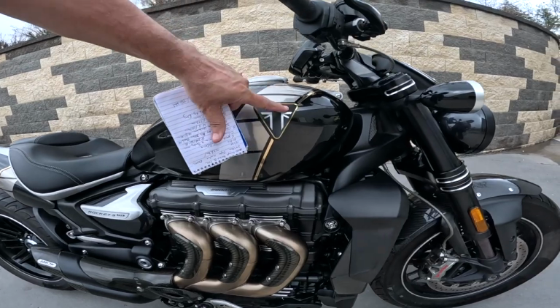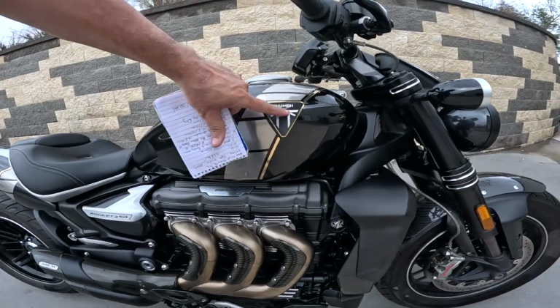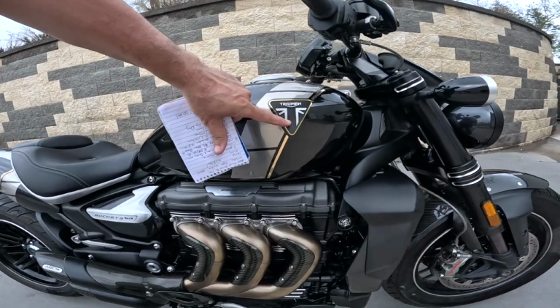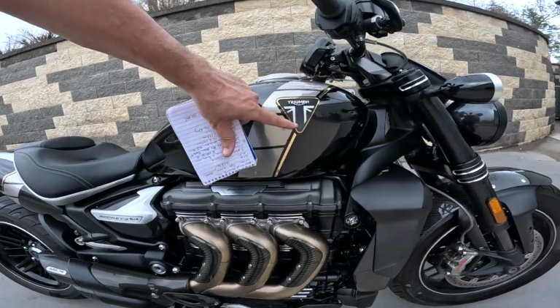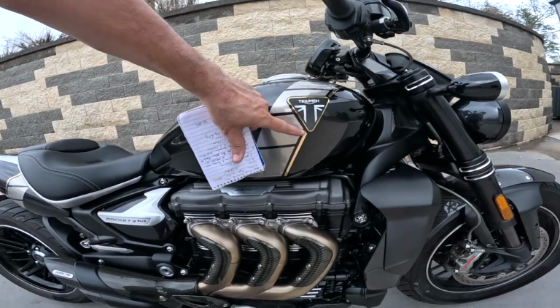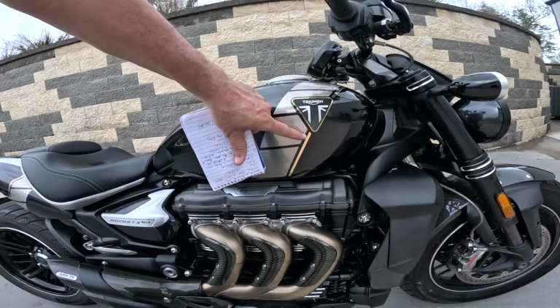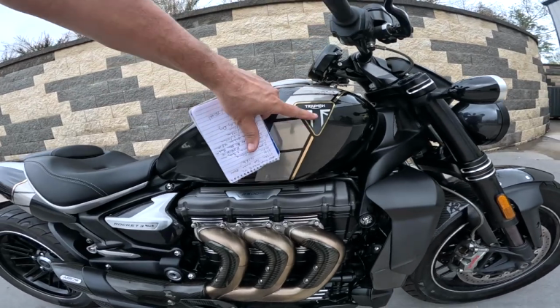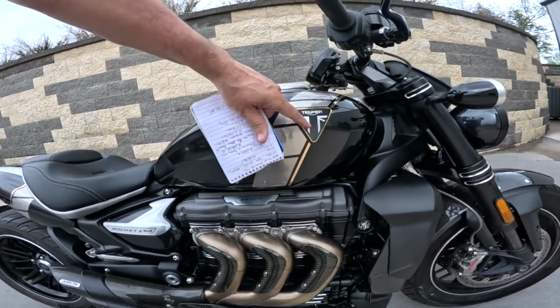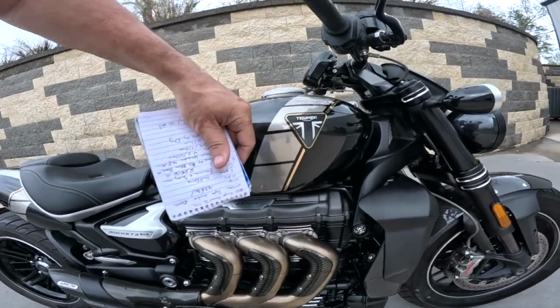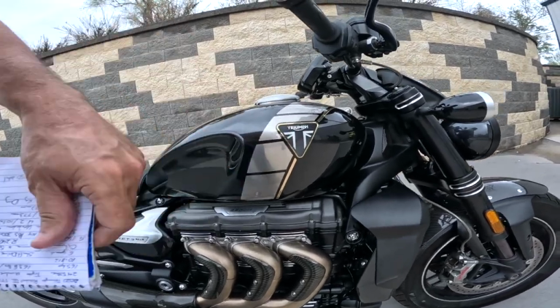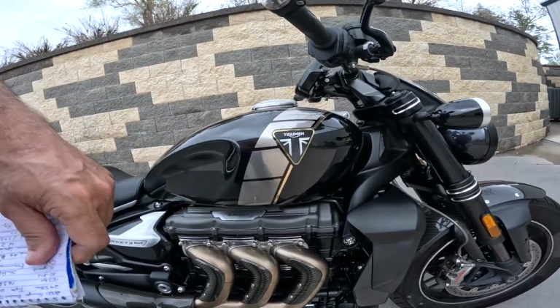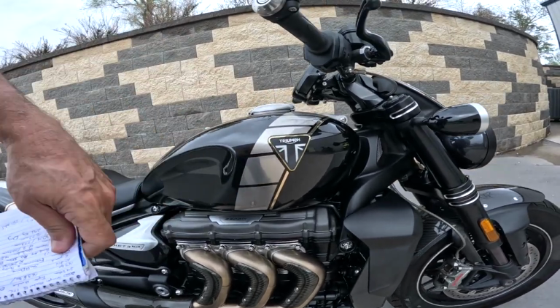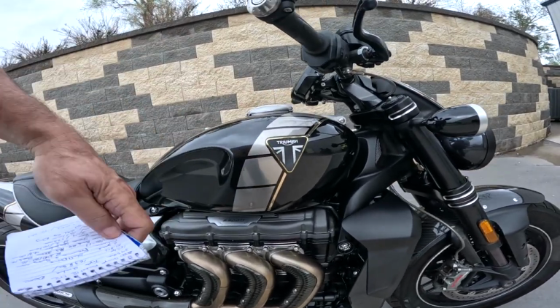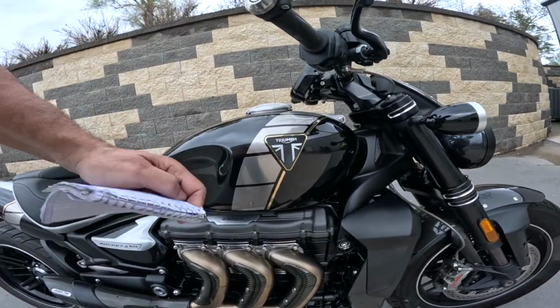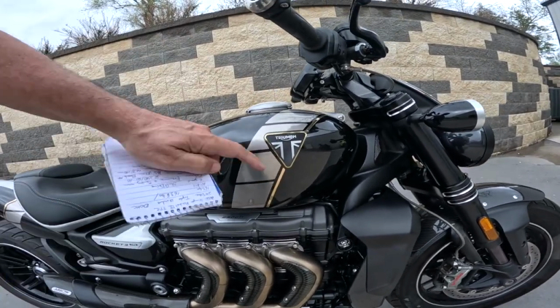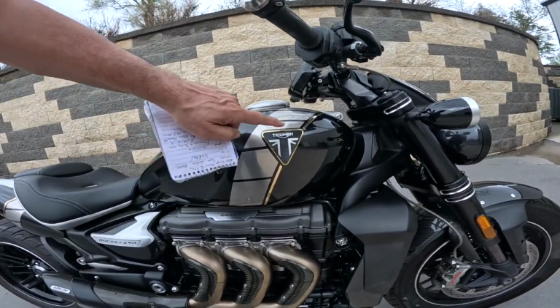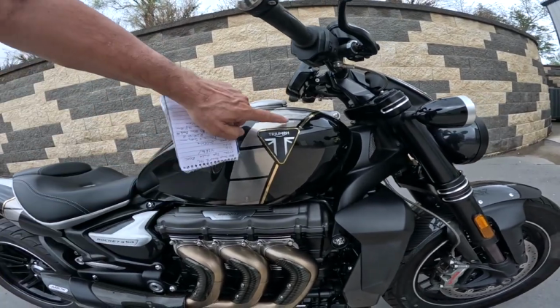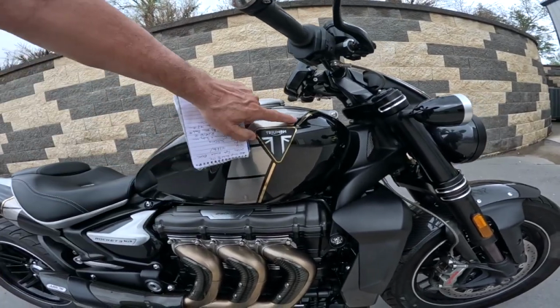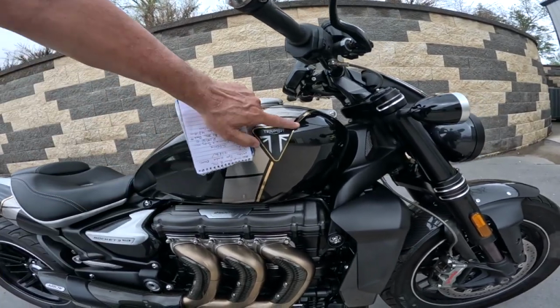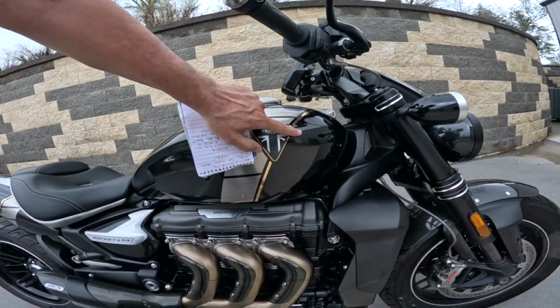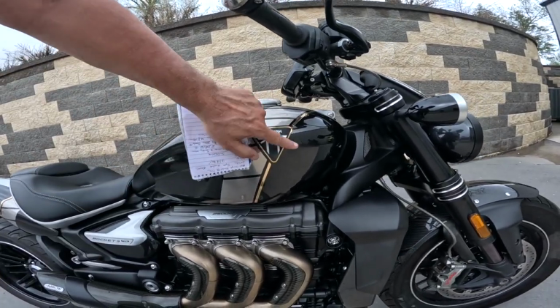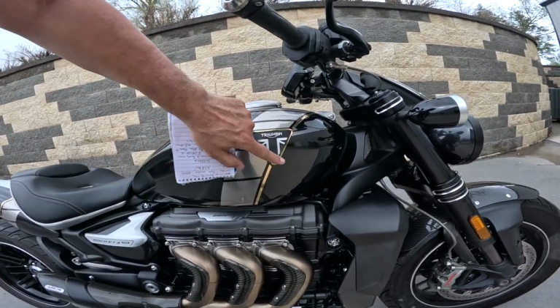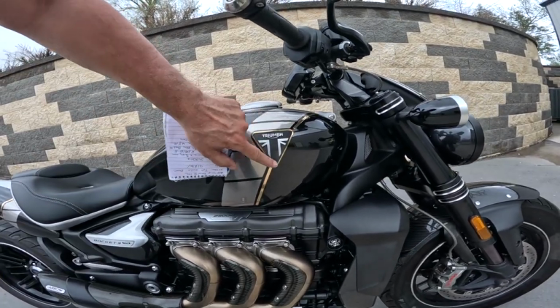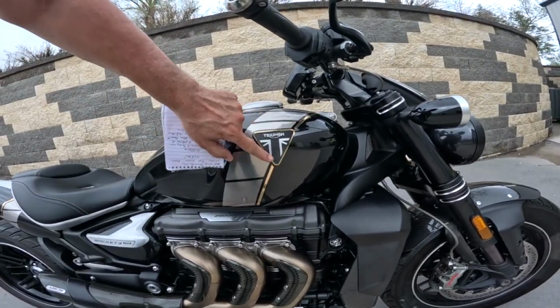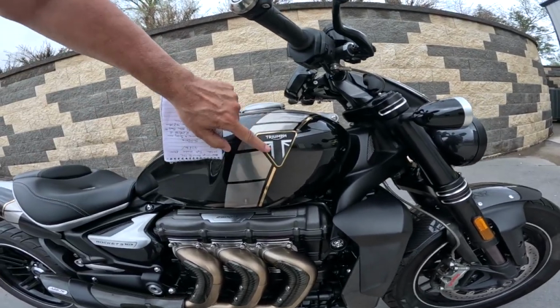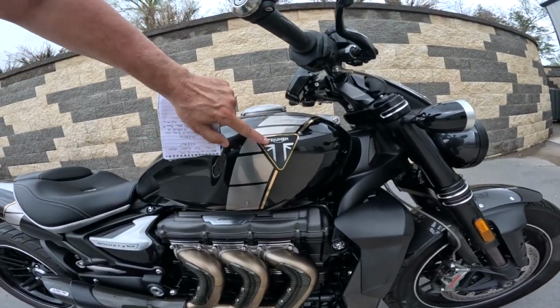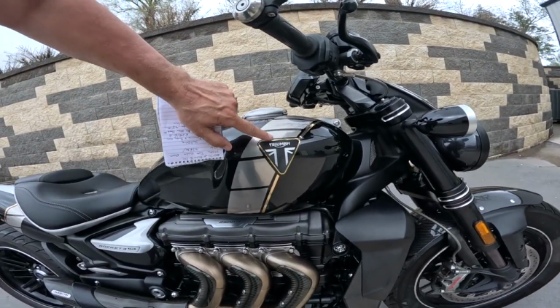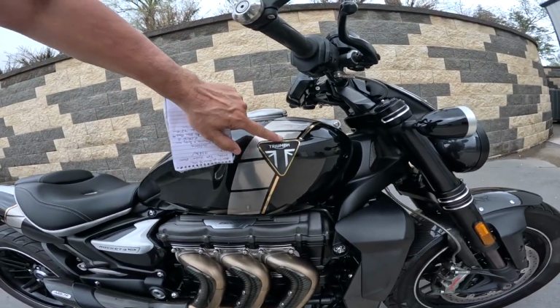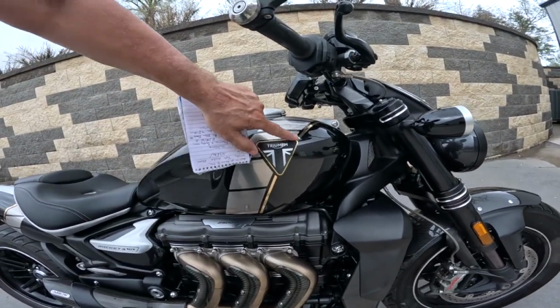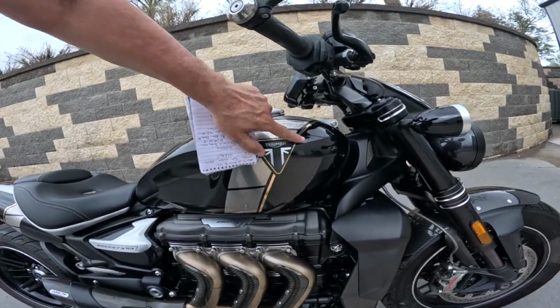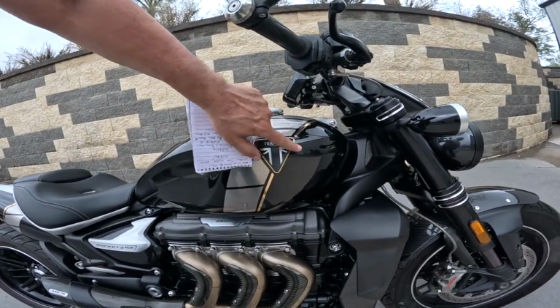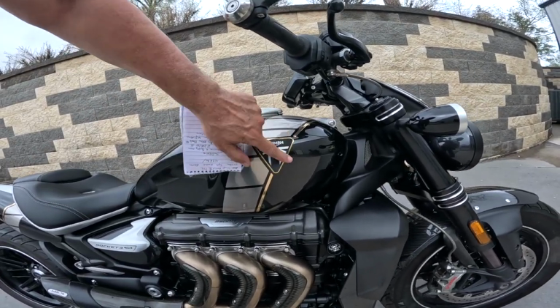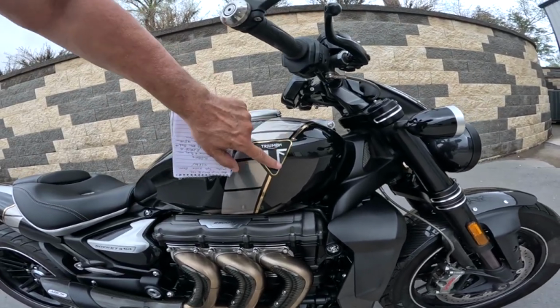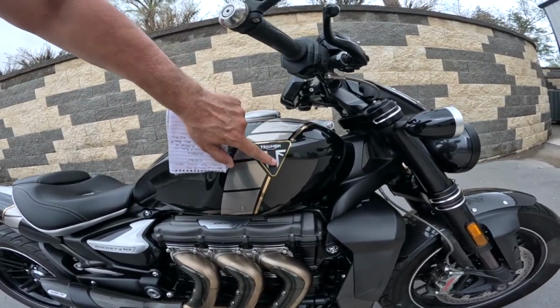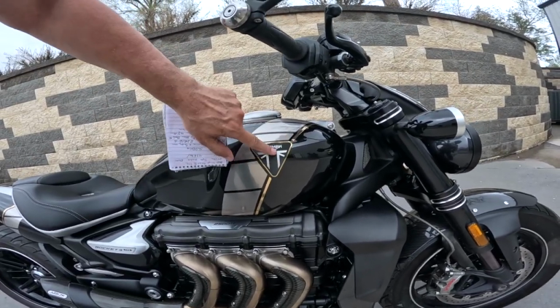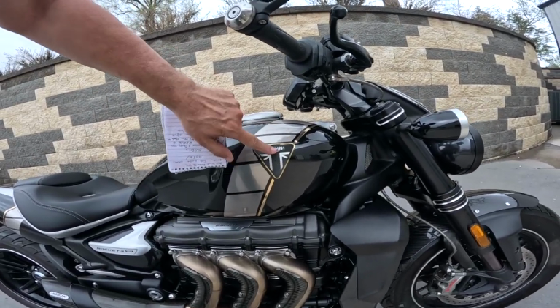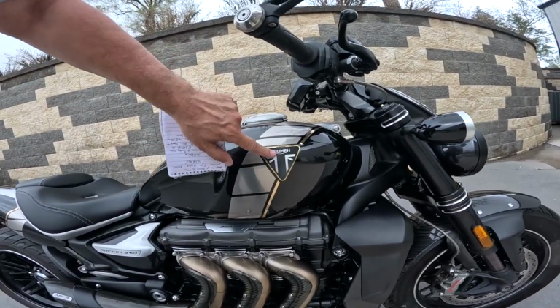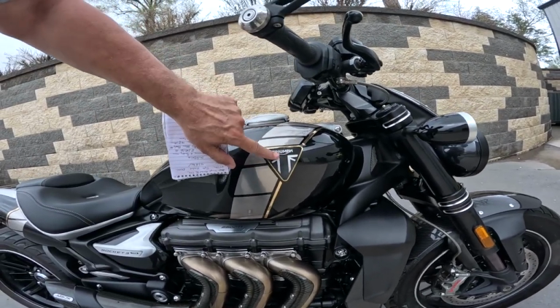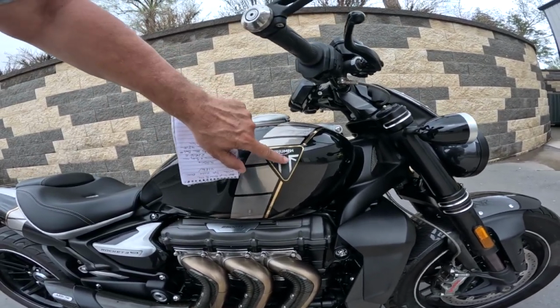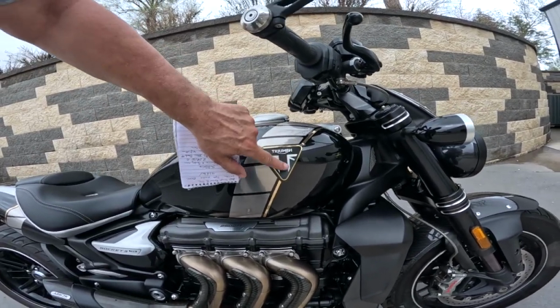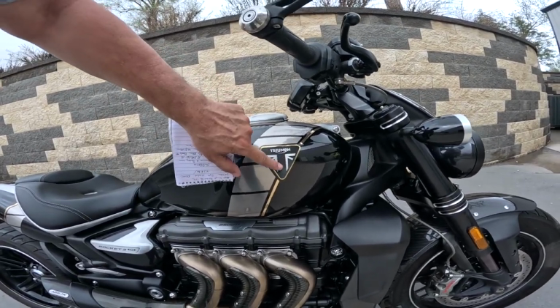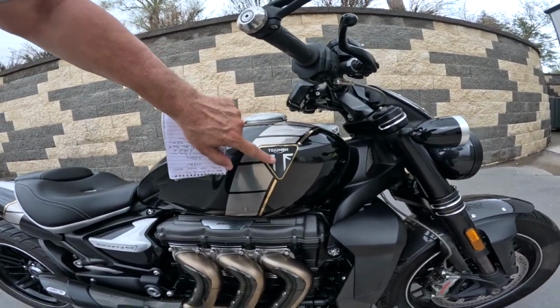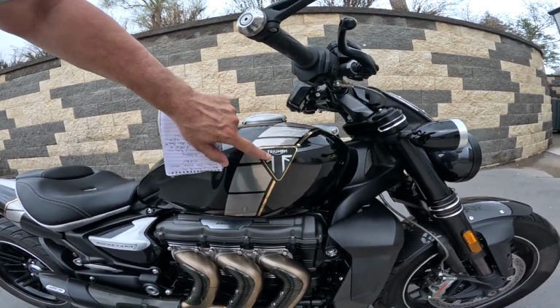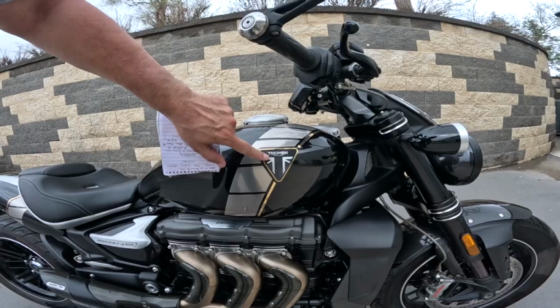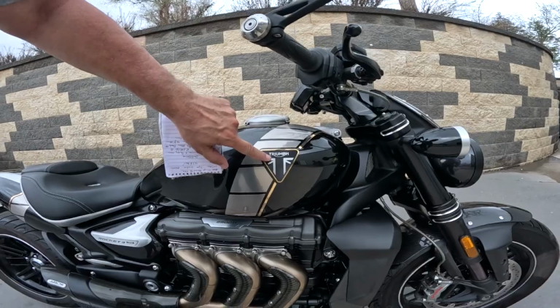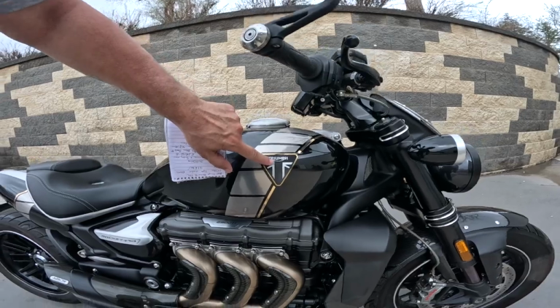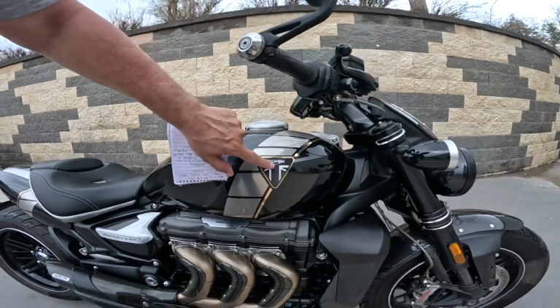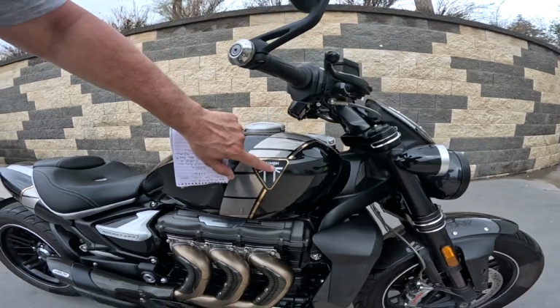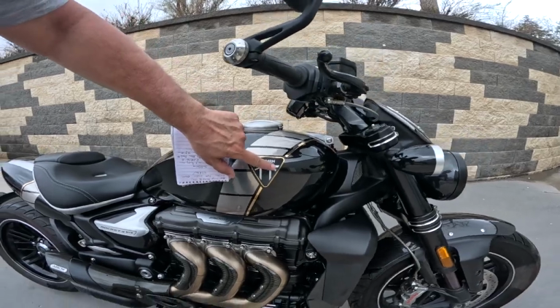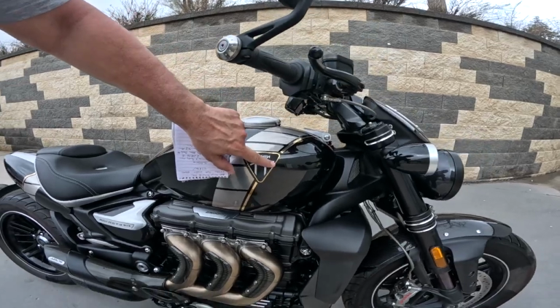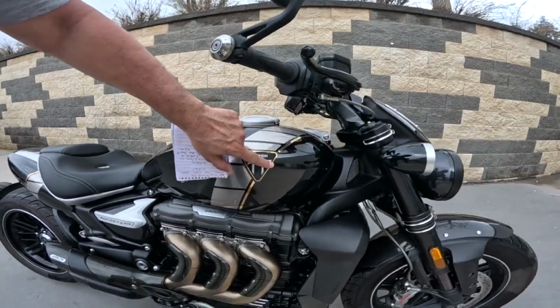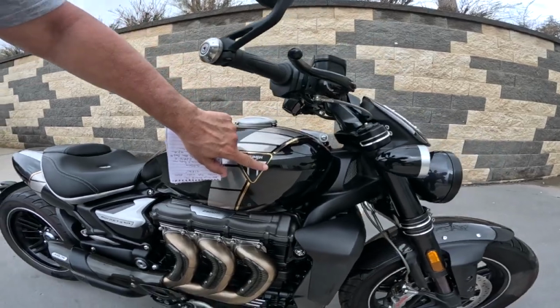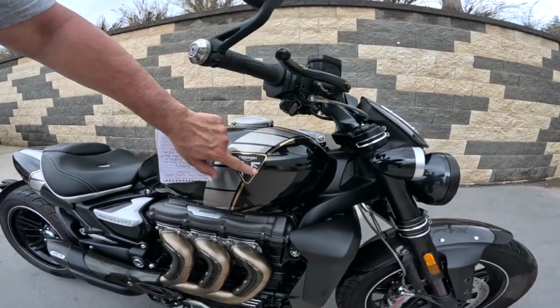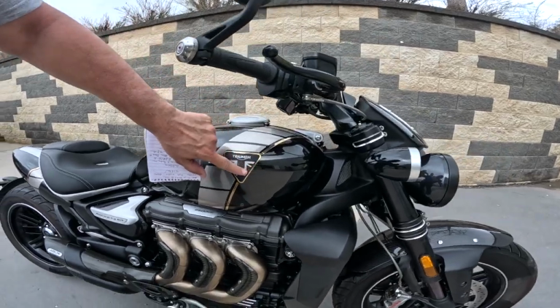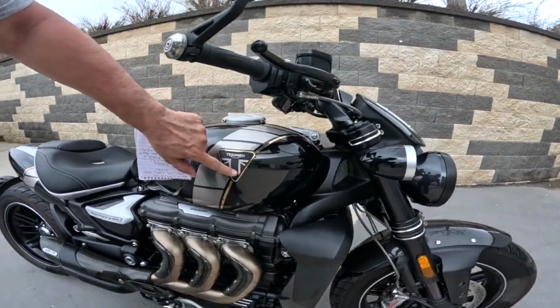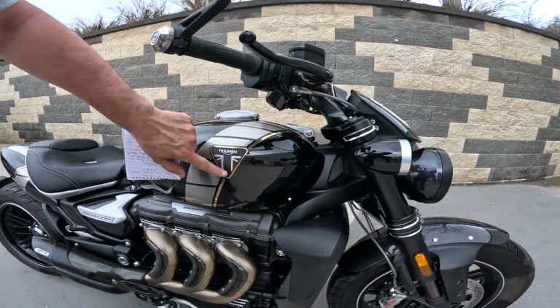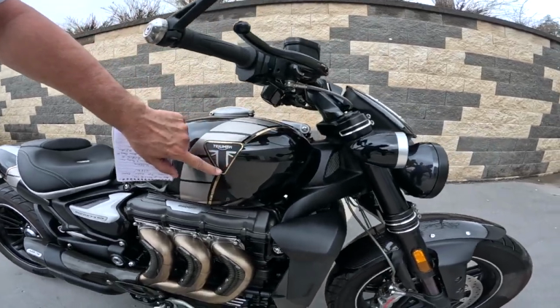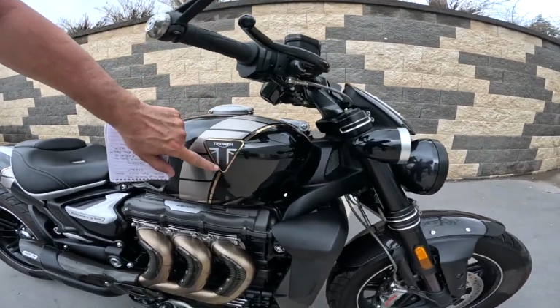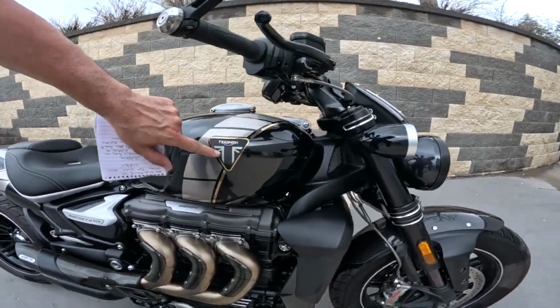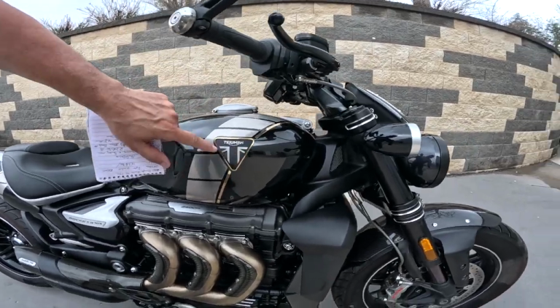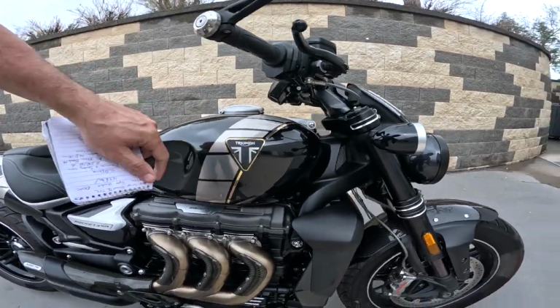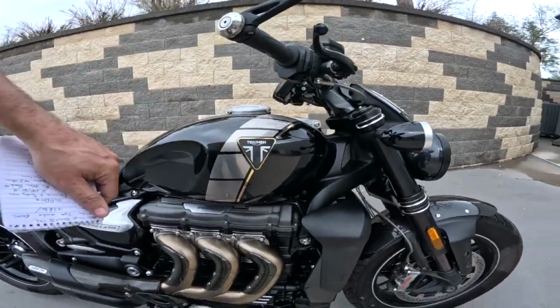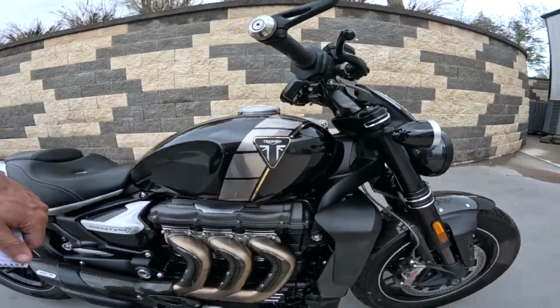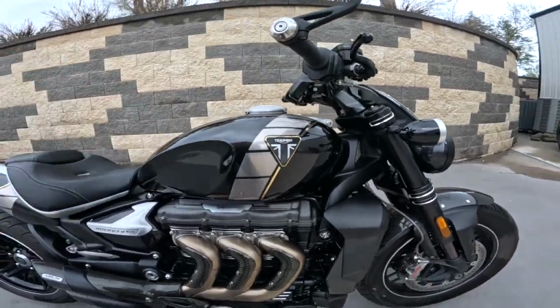Look at all that gold — wow. There's a raised badge with loads of texture. That's amazing.